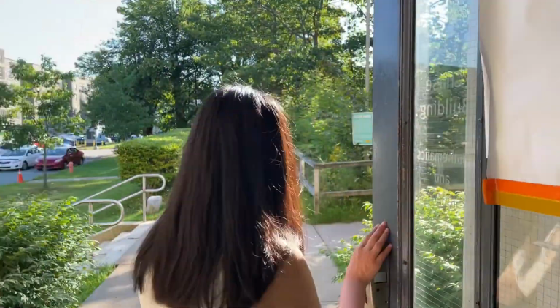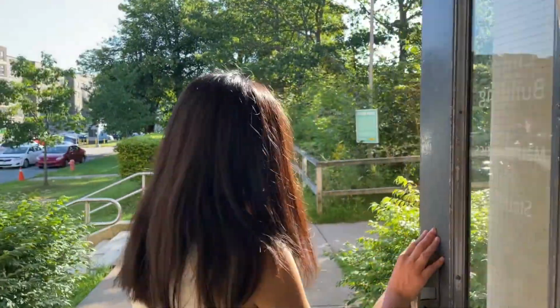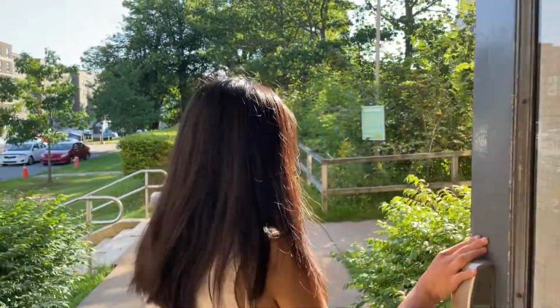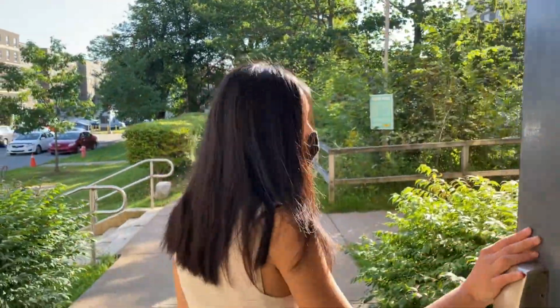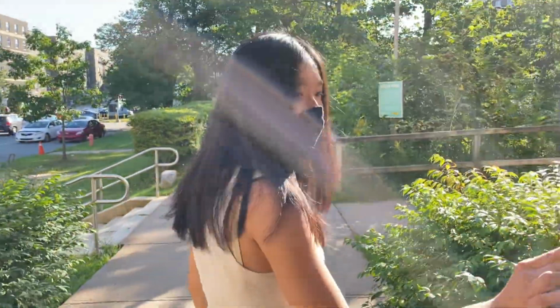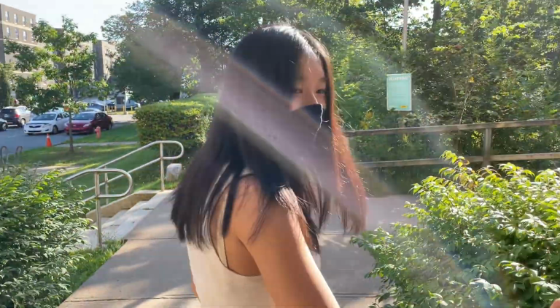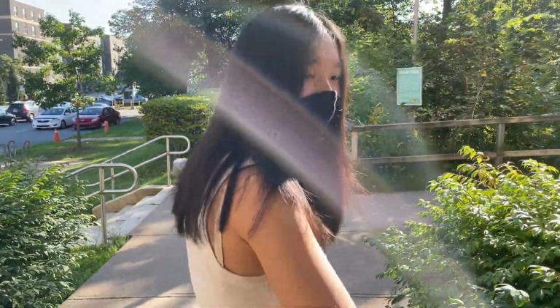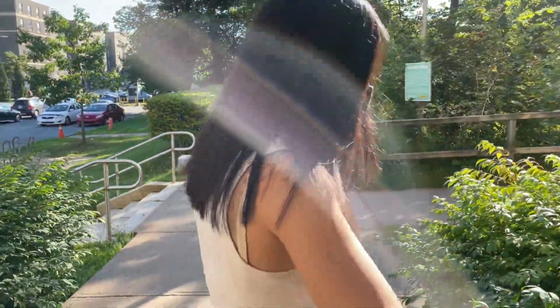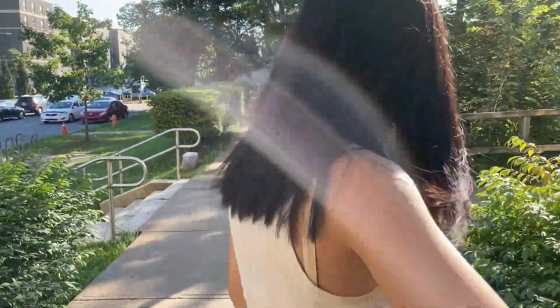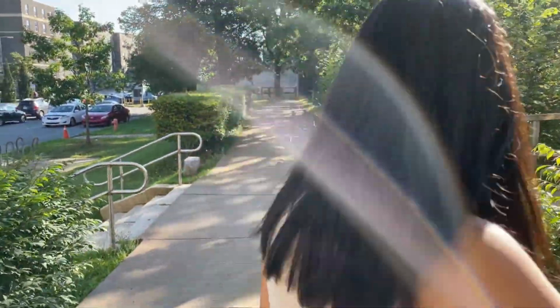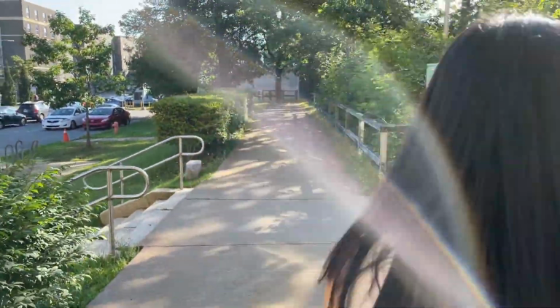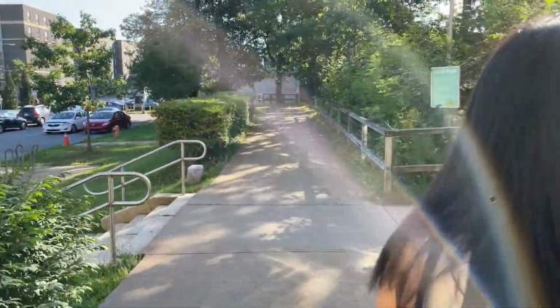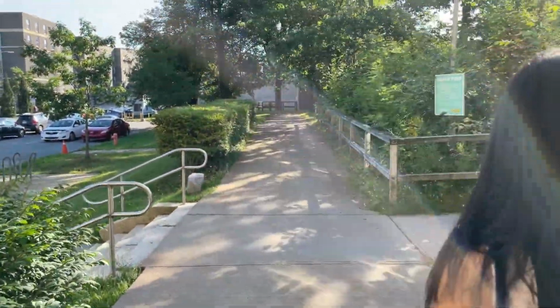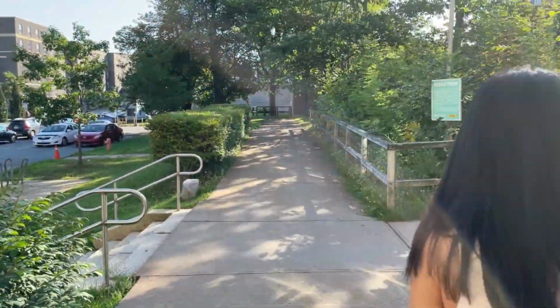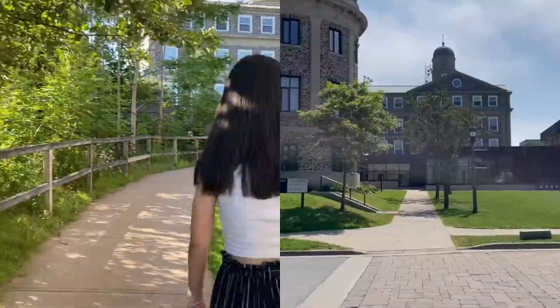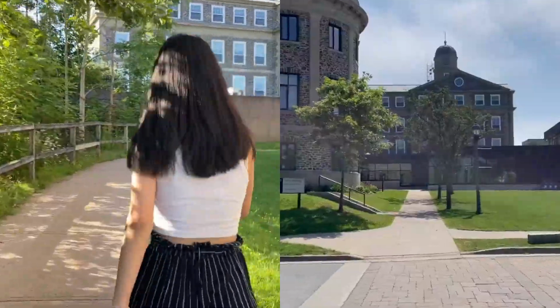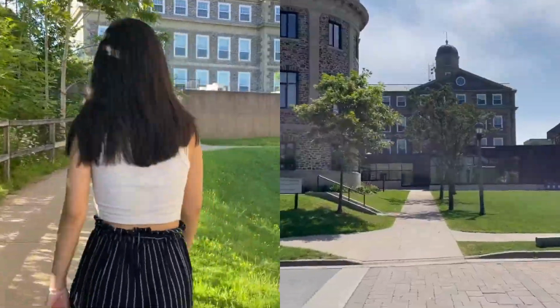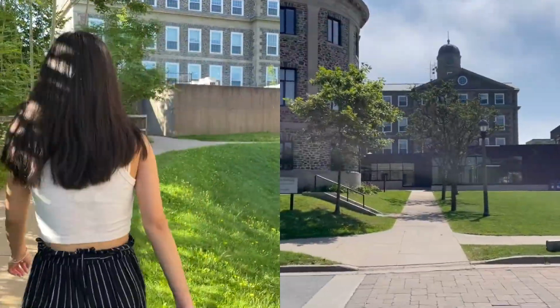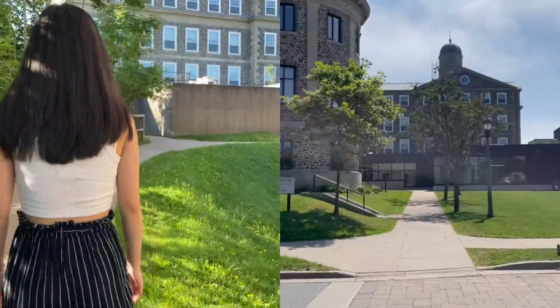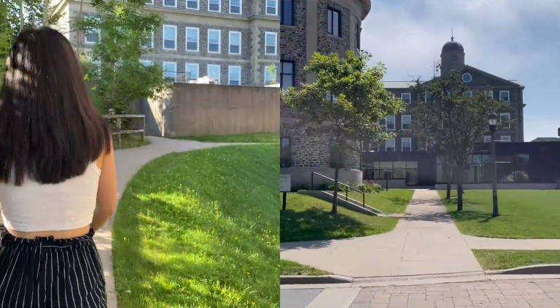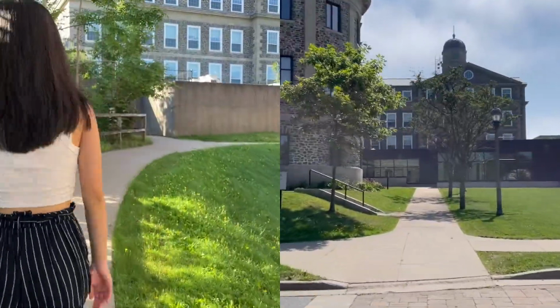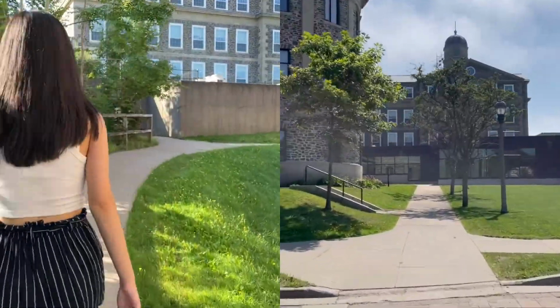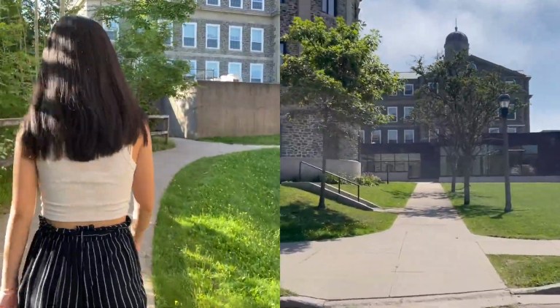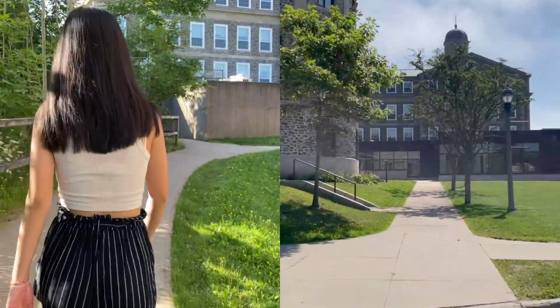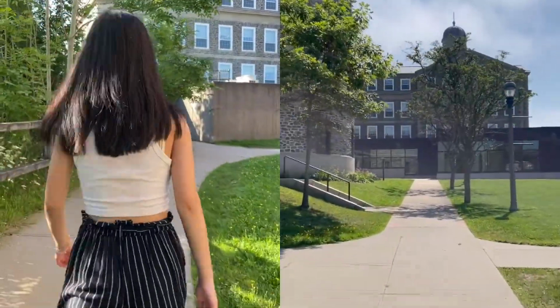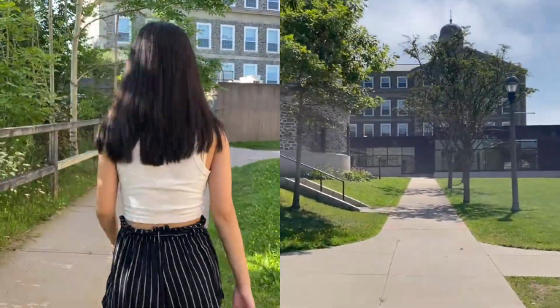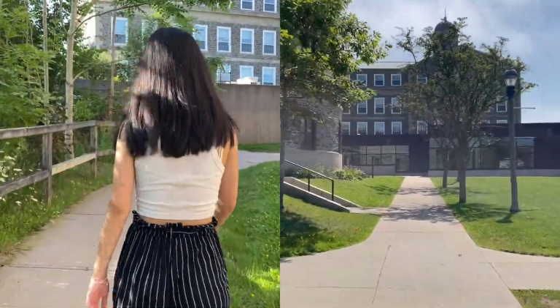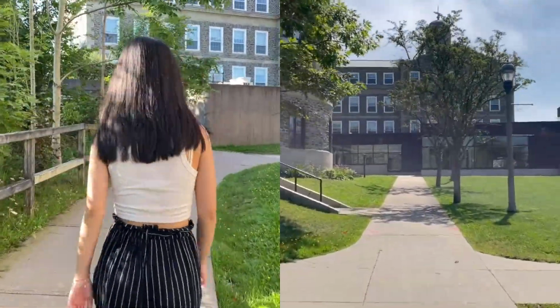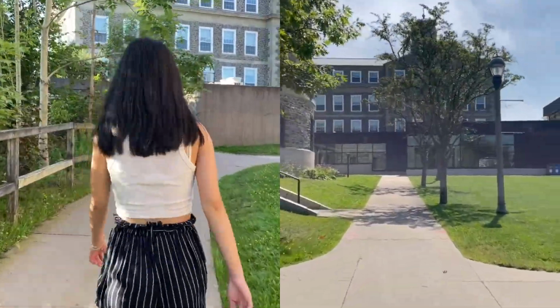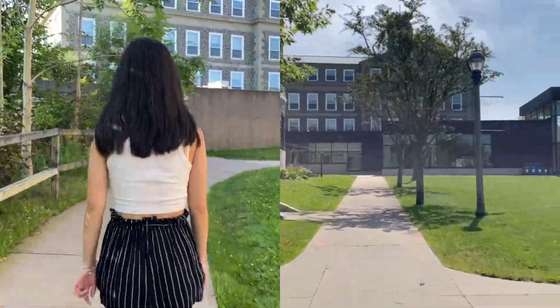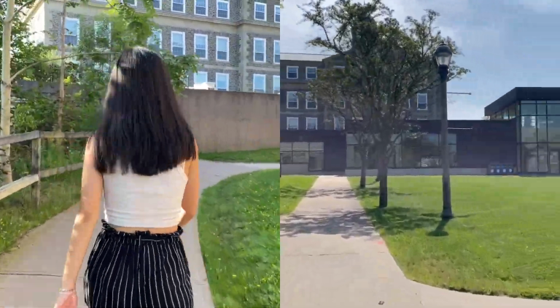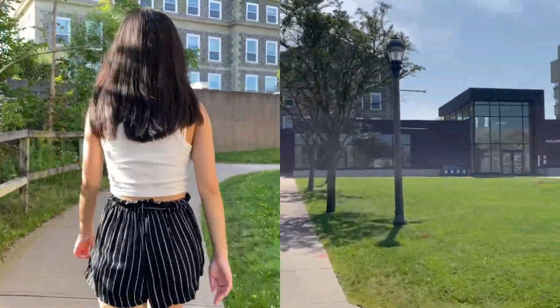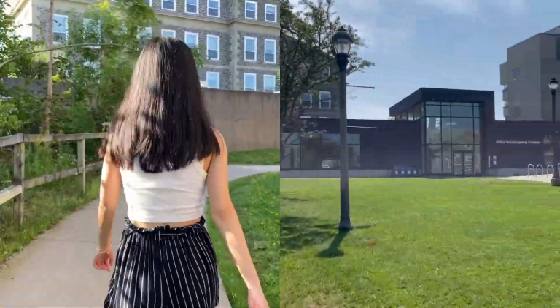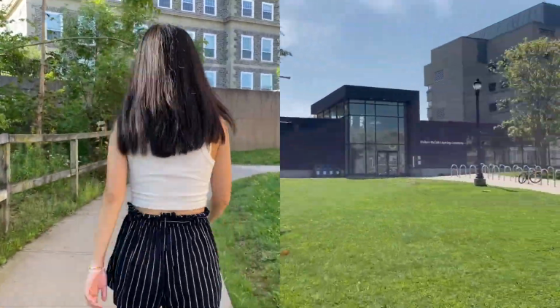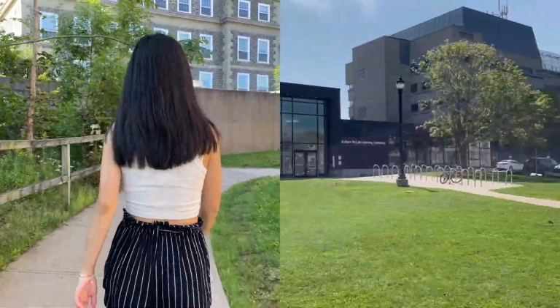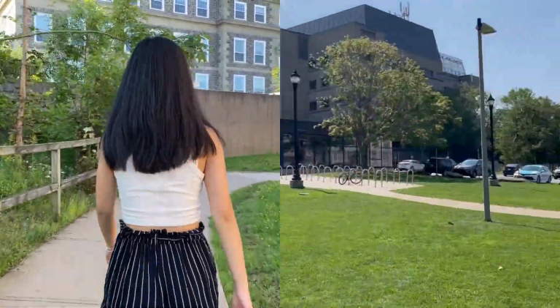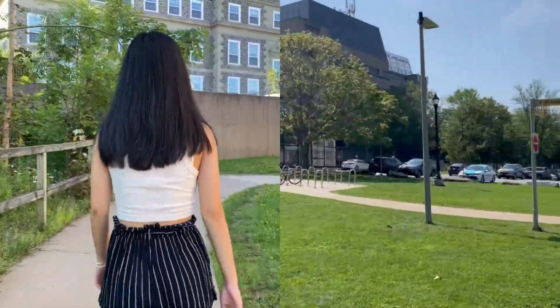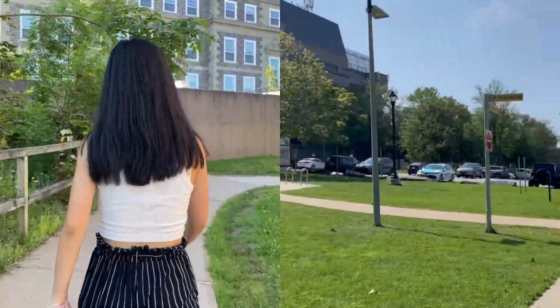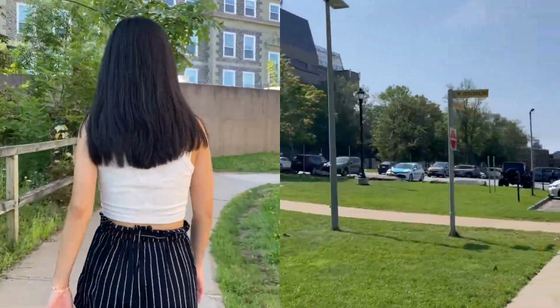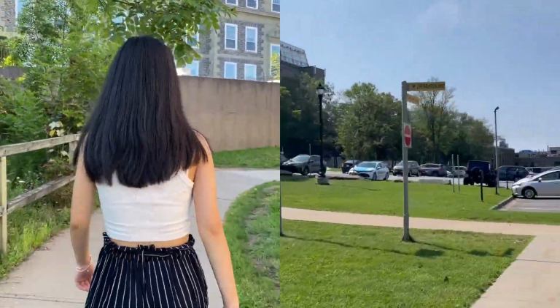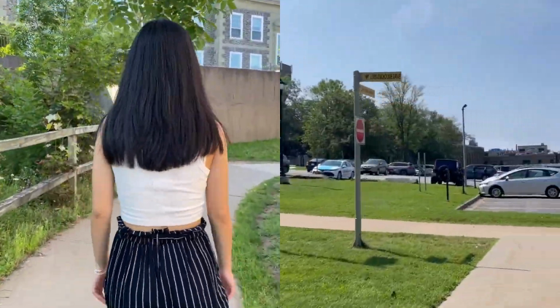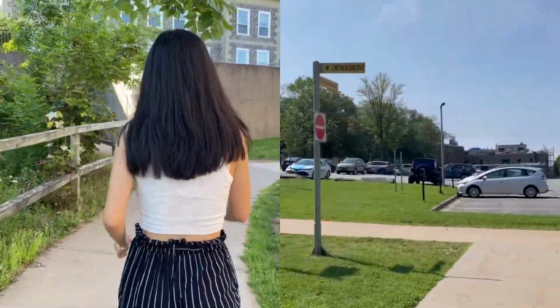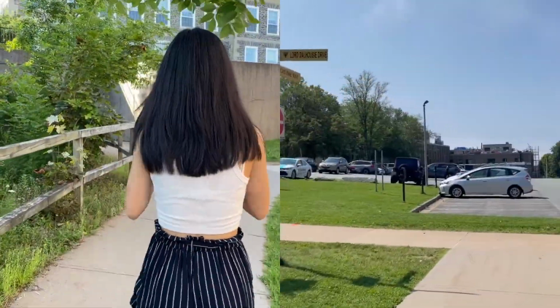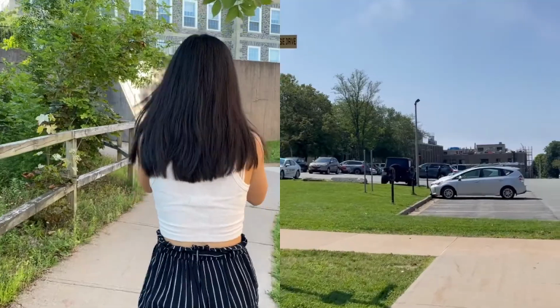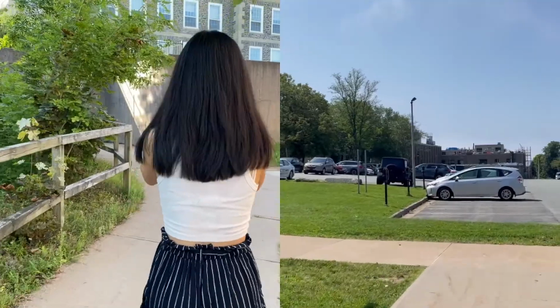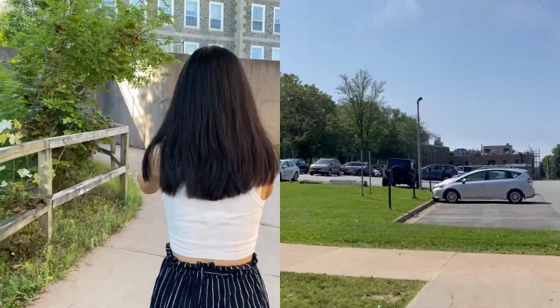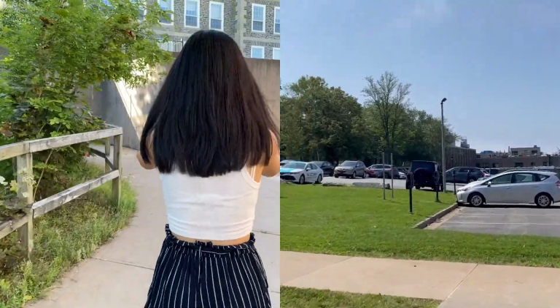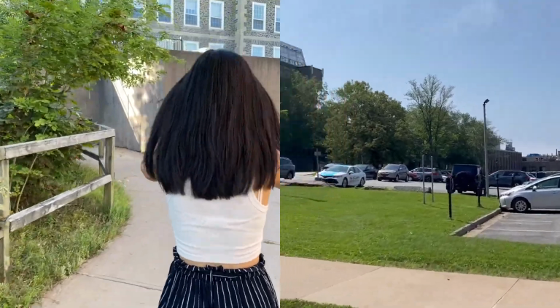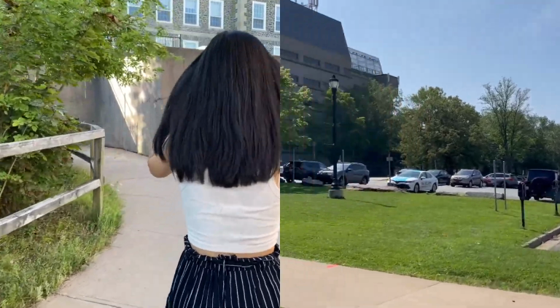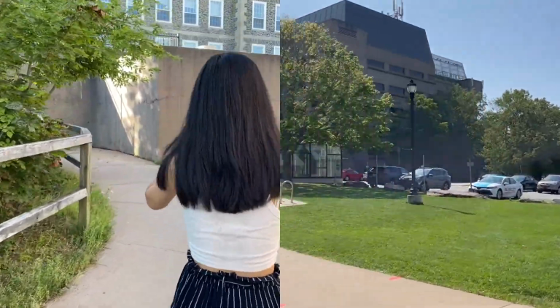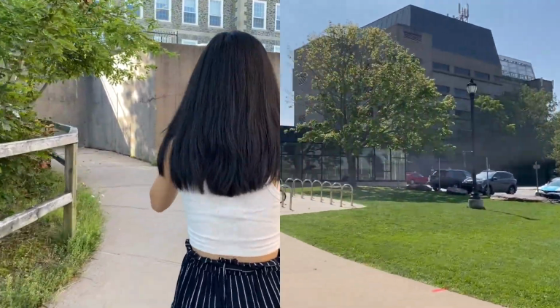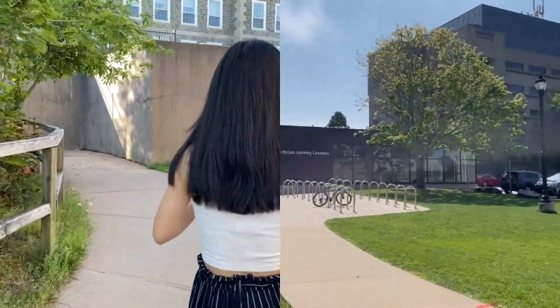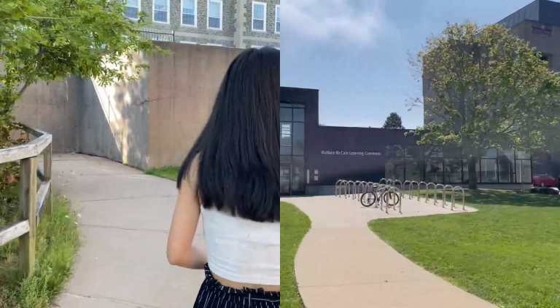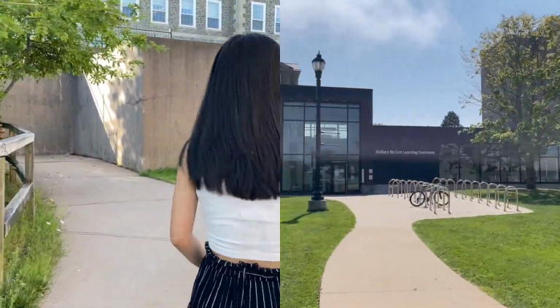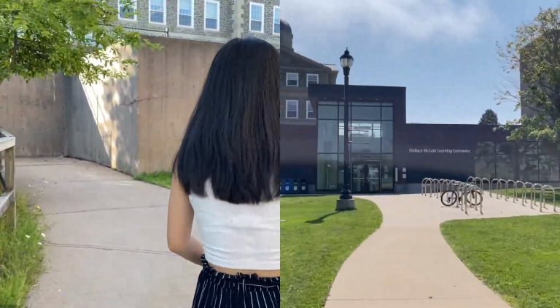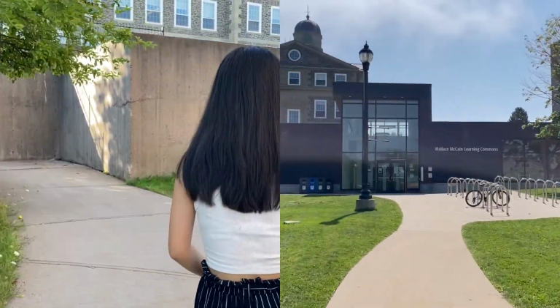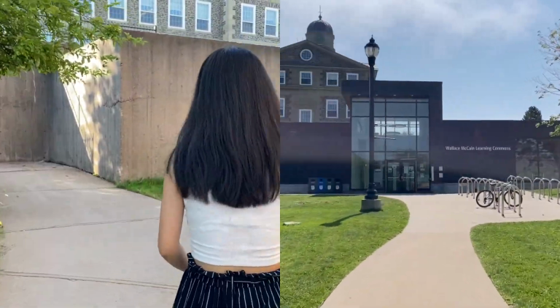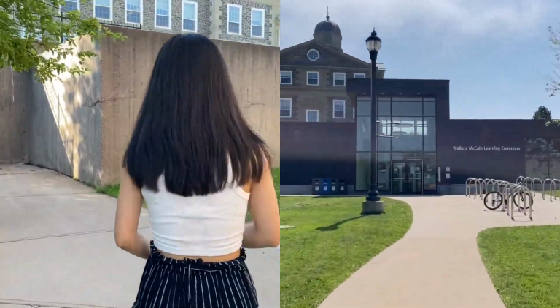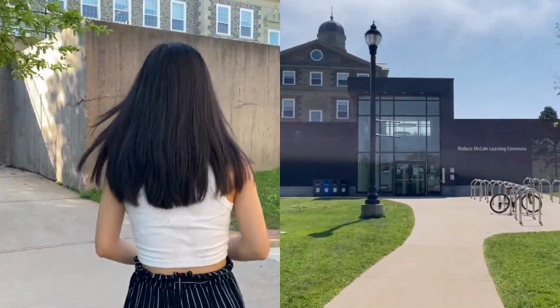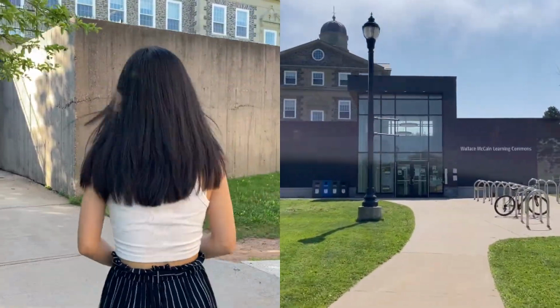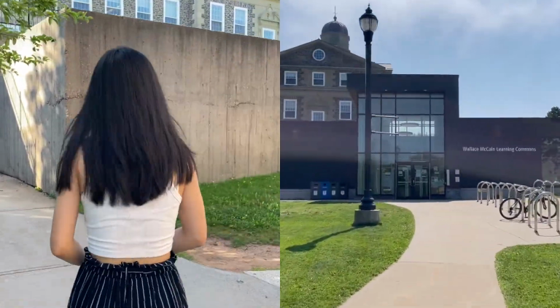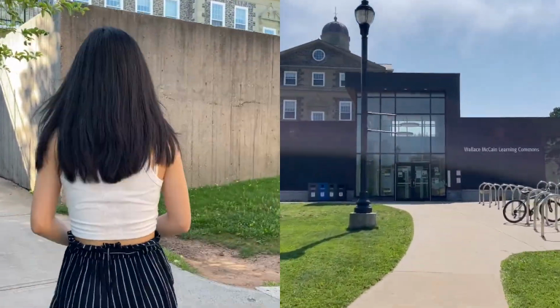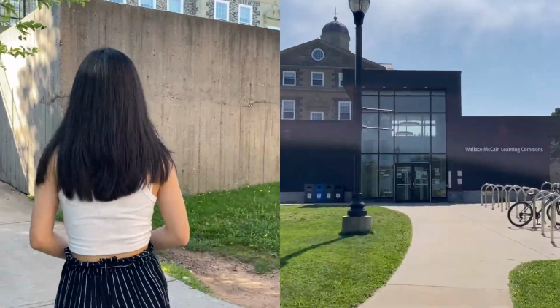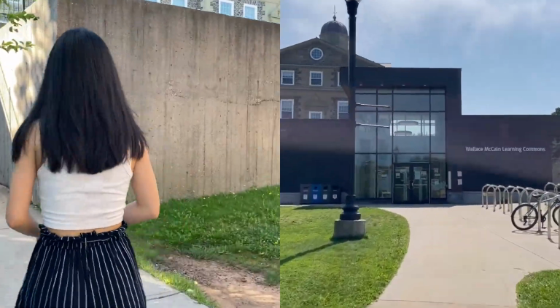And now we're going to go back to the entrance where we started. You can get there by walking outside or also by walking back through the LSC.